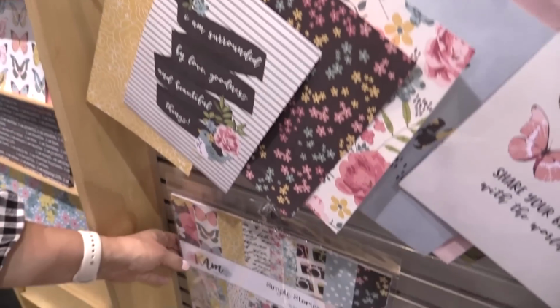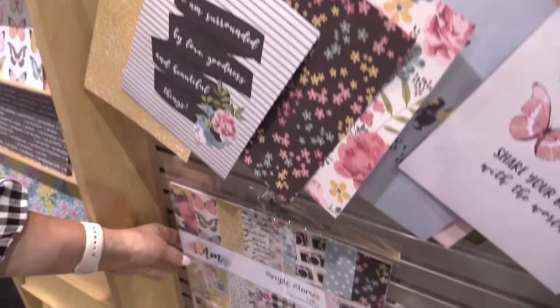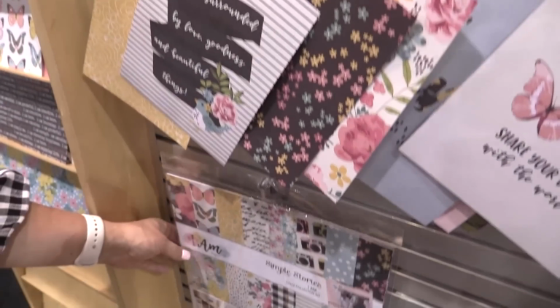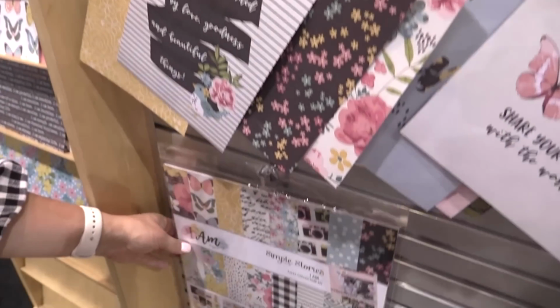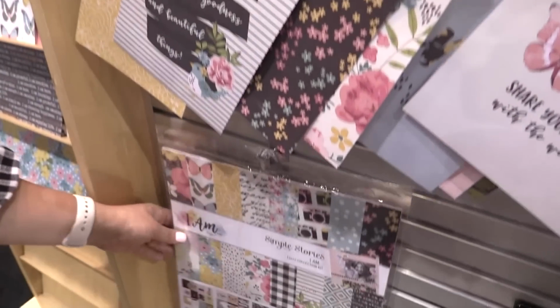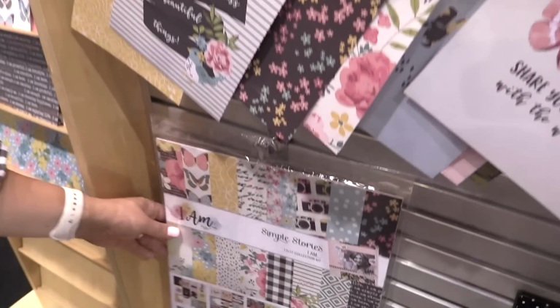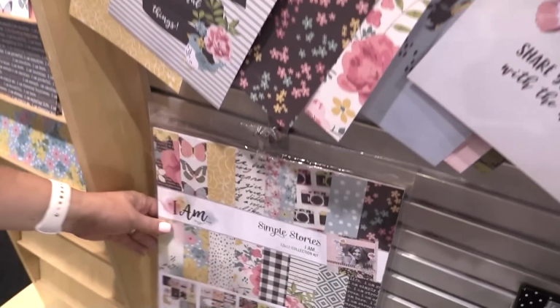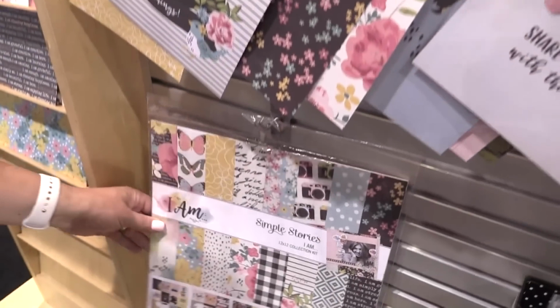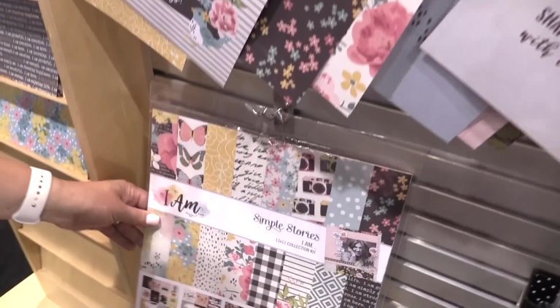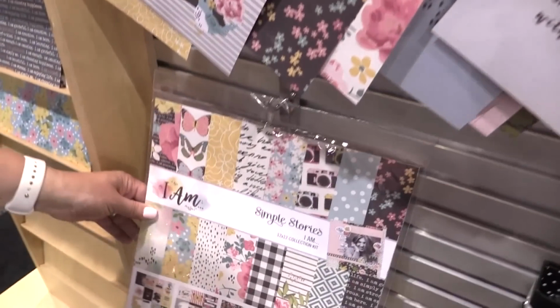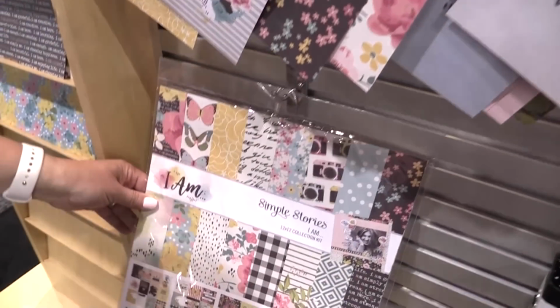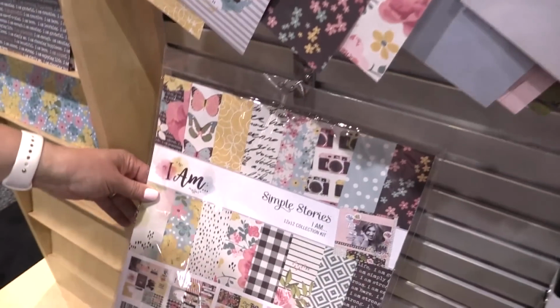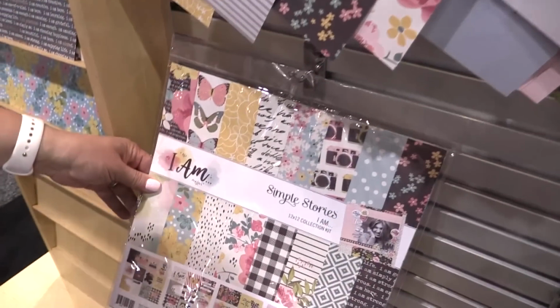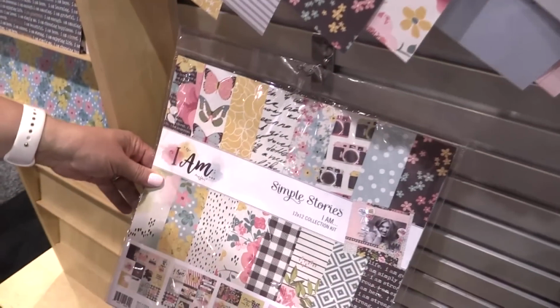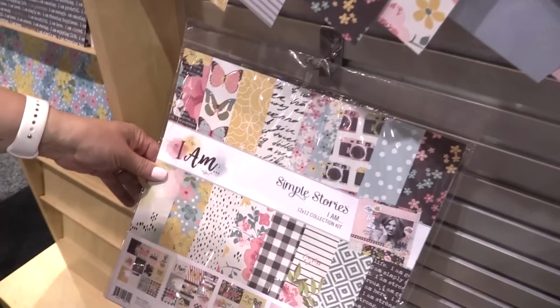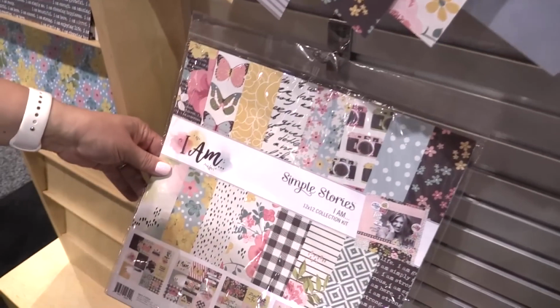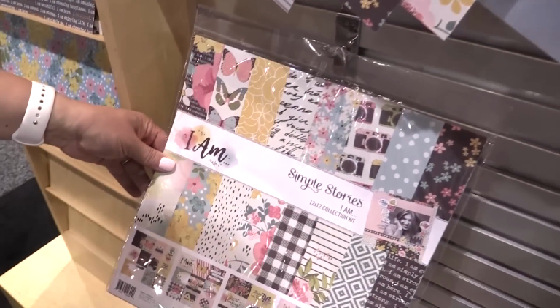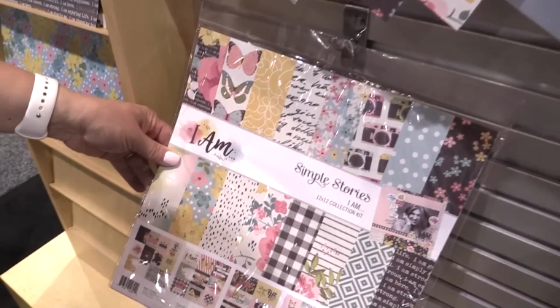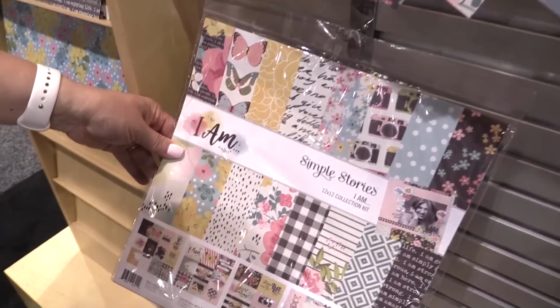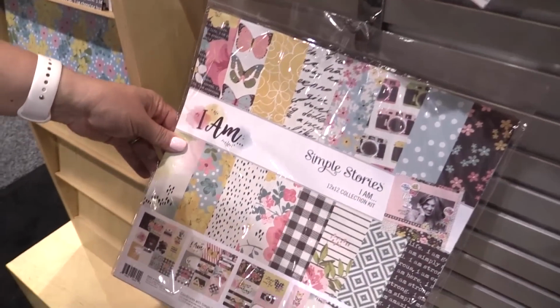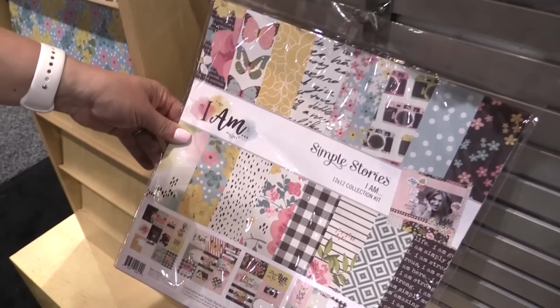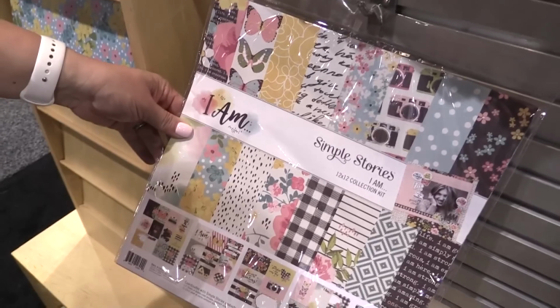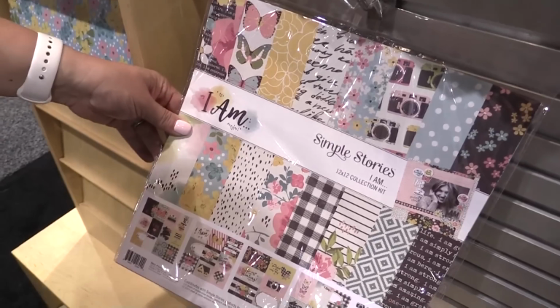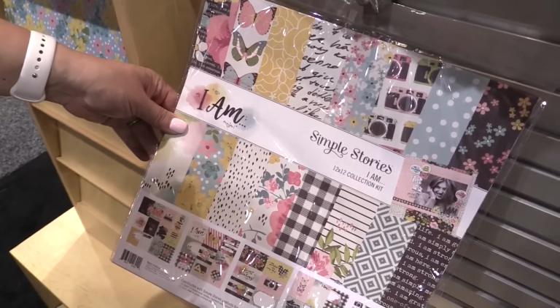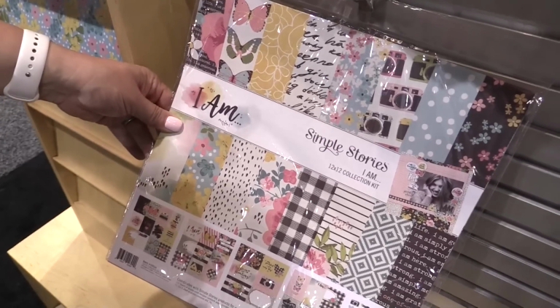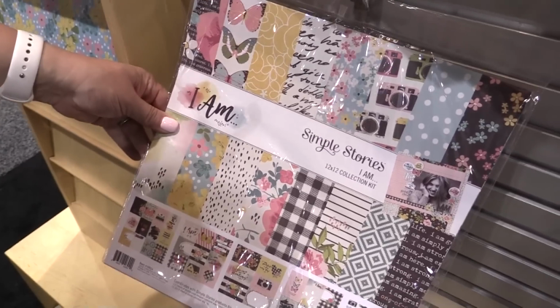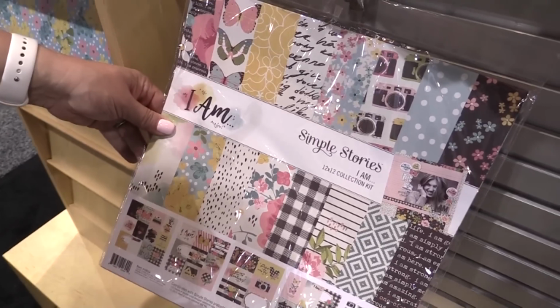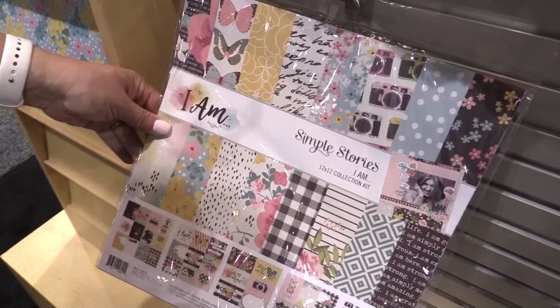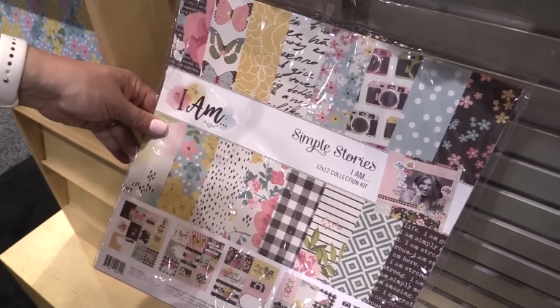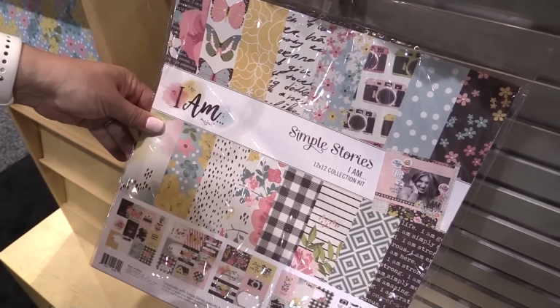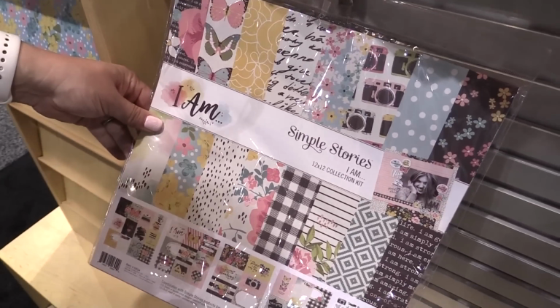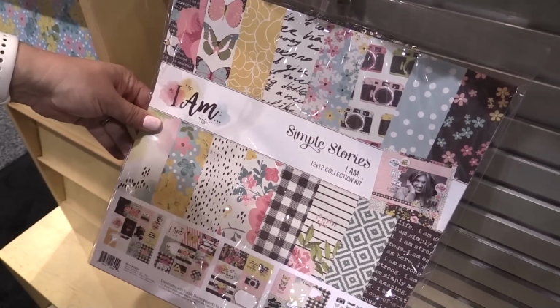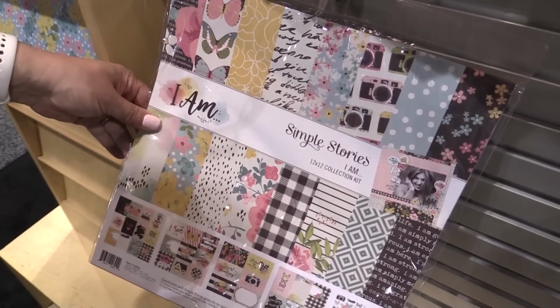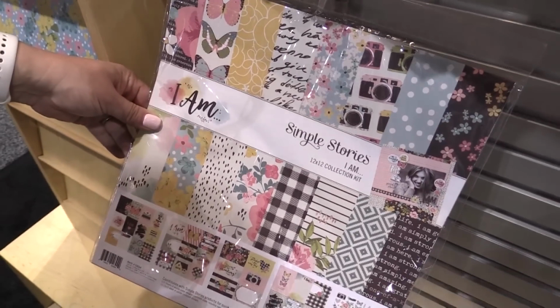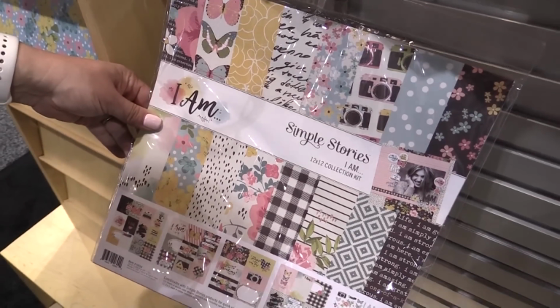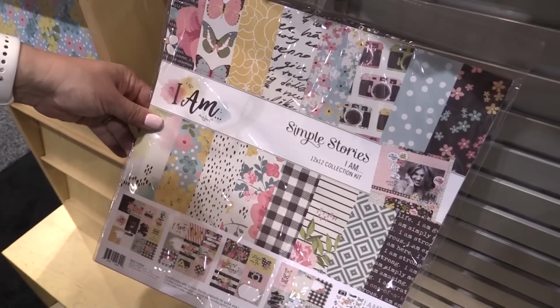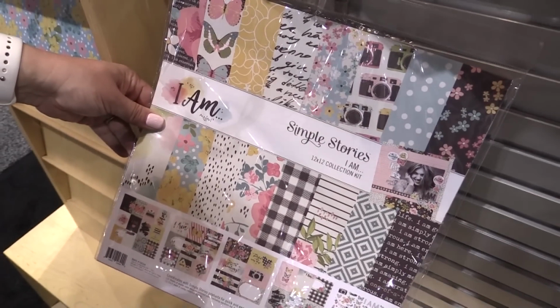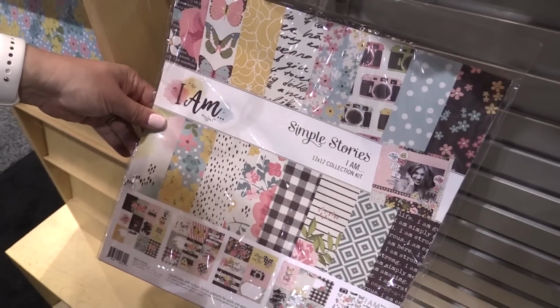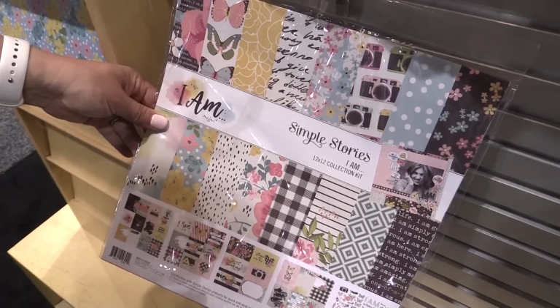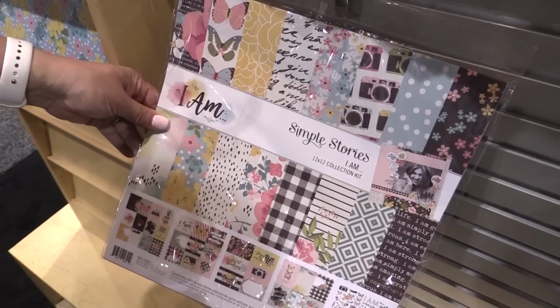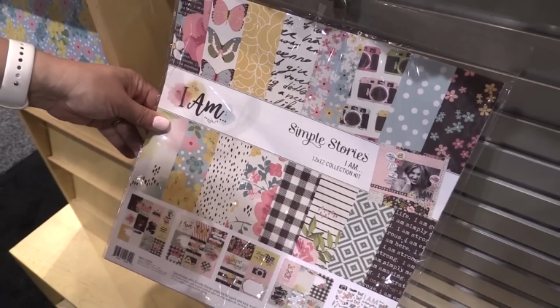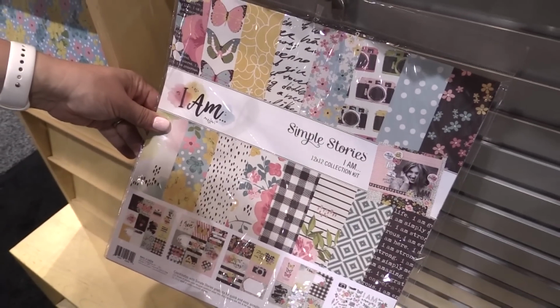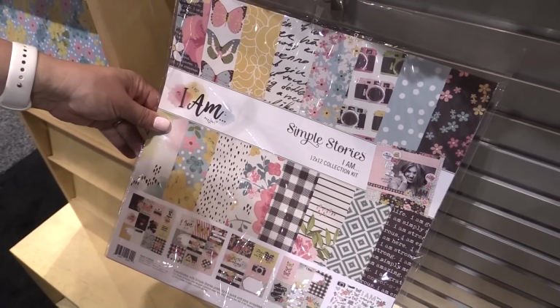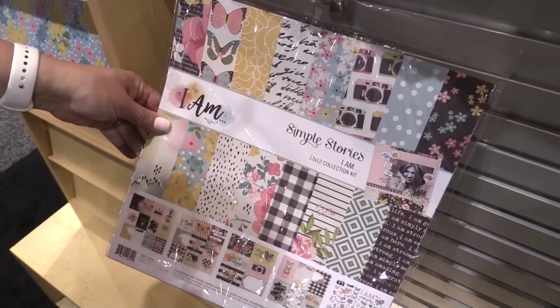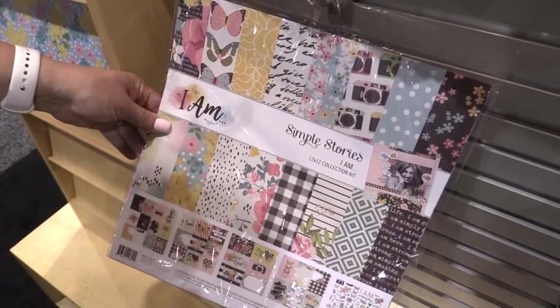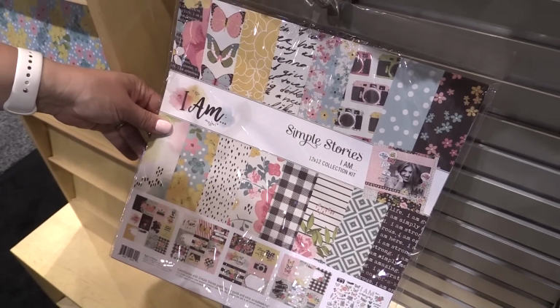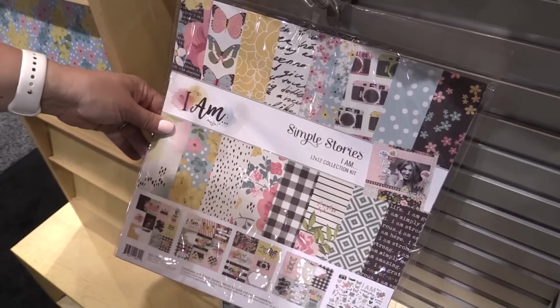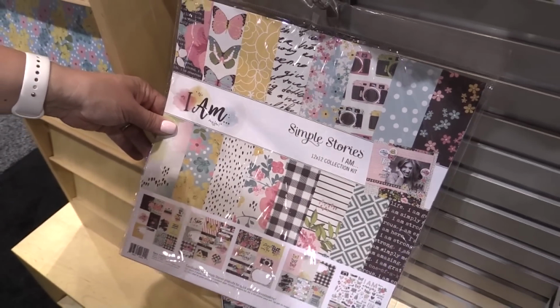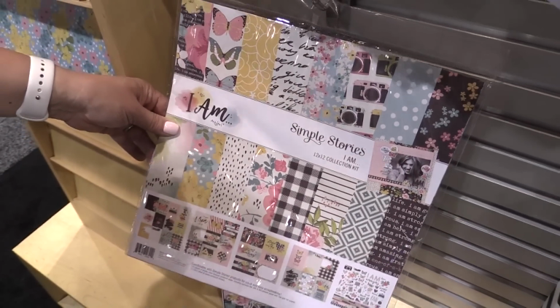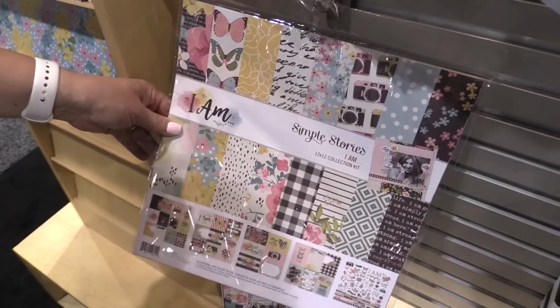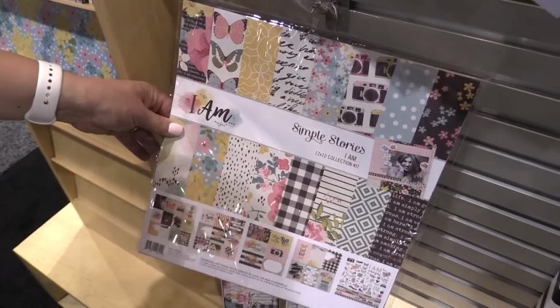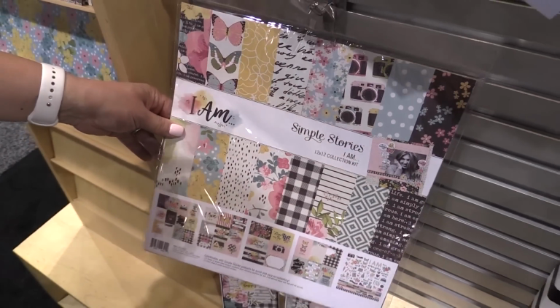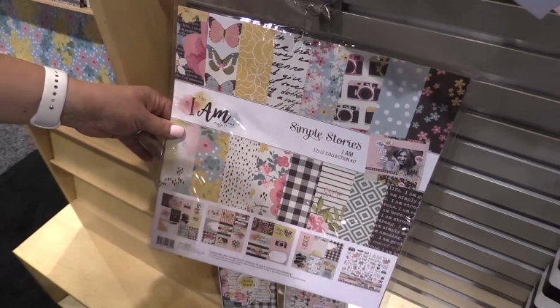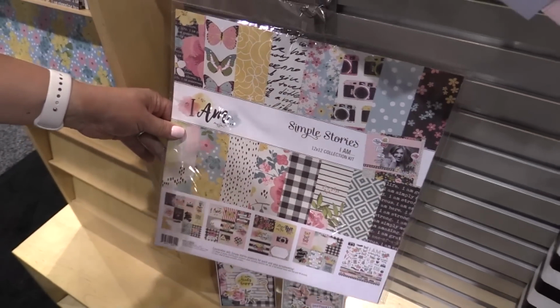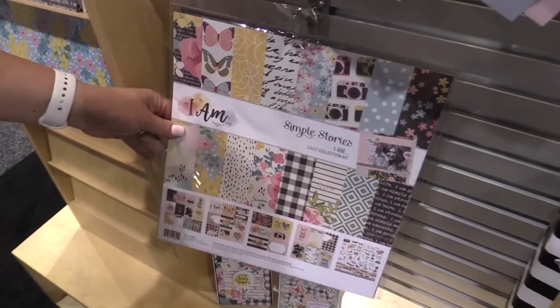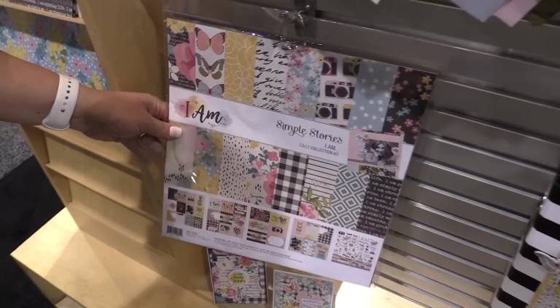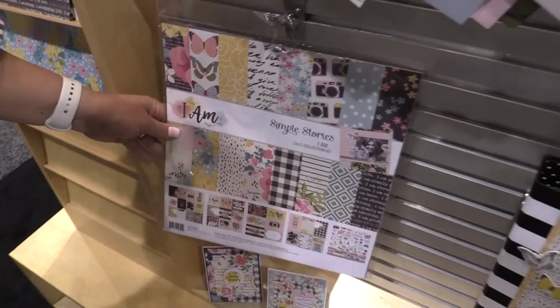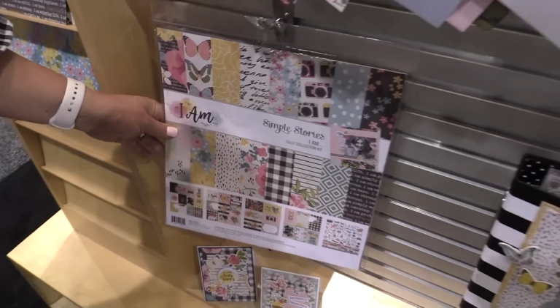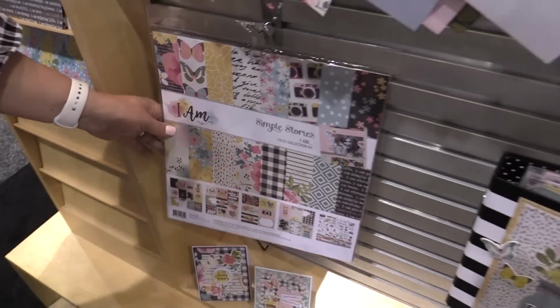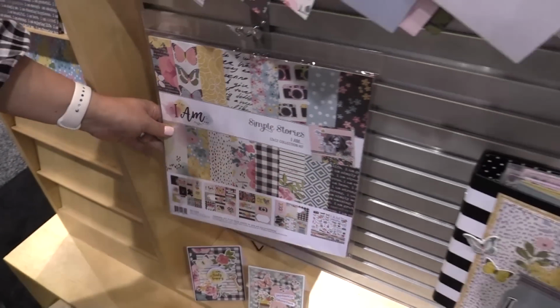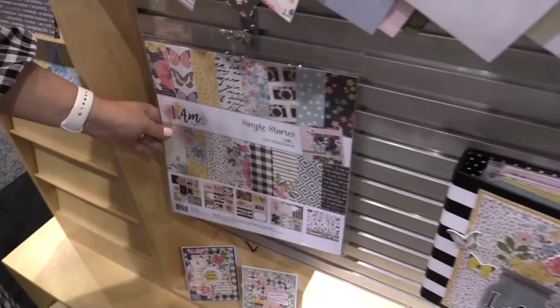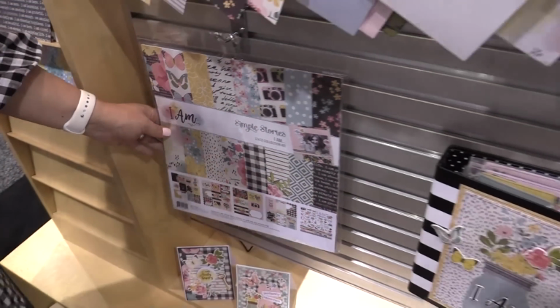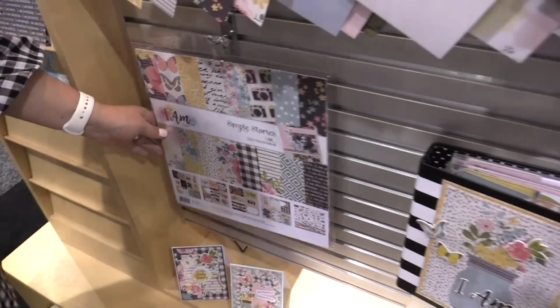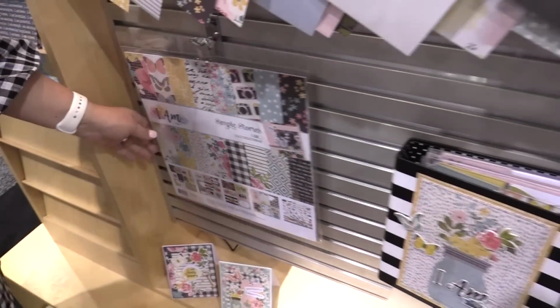The 12 by 12 collection kit is definitely a keeper, with your 12 by 12 papers and the 12 by 12 sticker sheet.